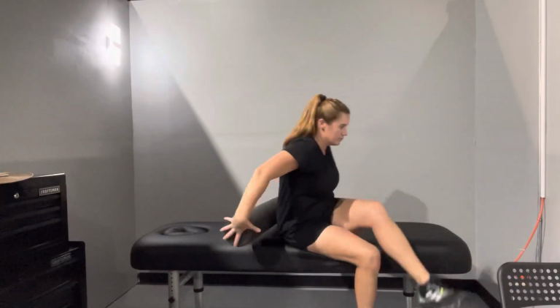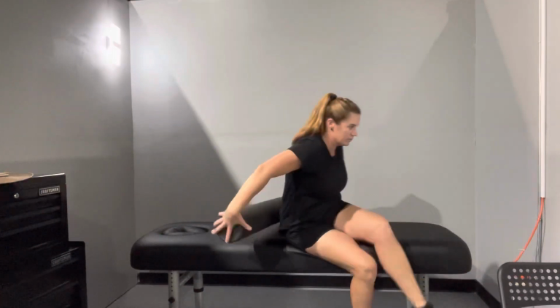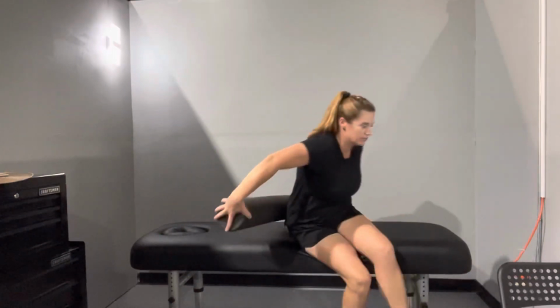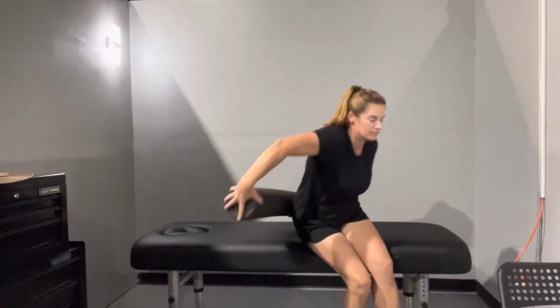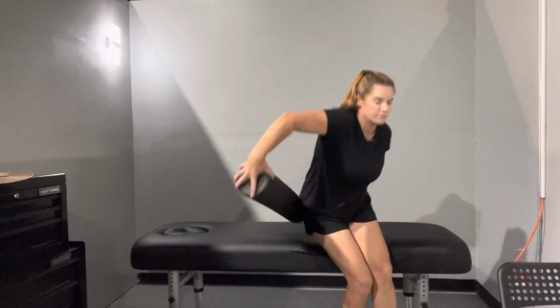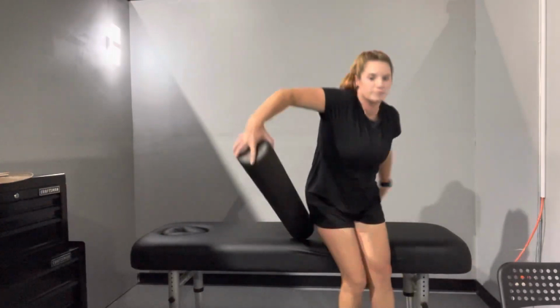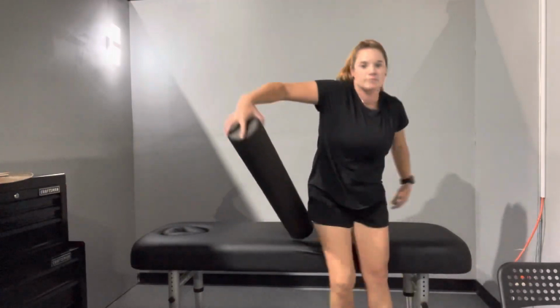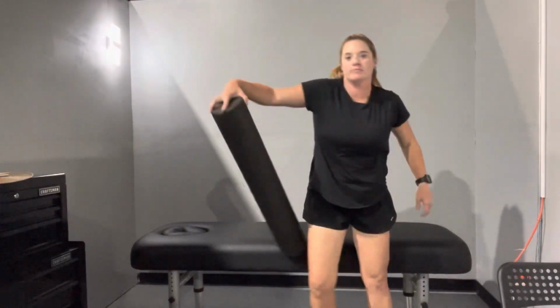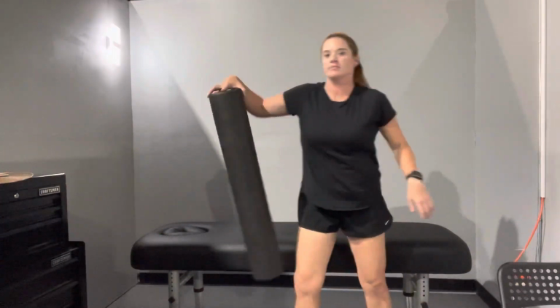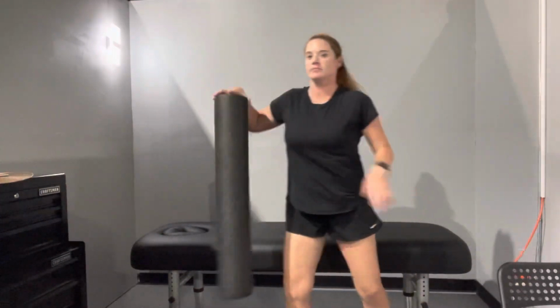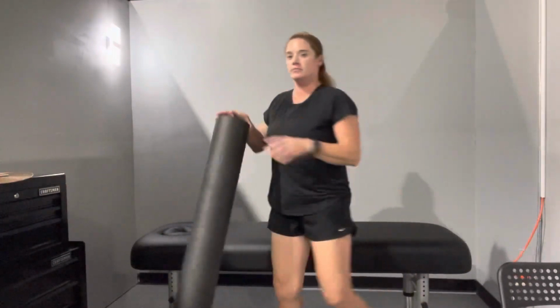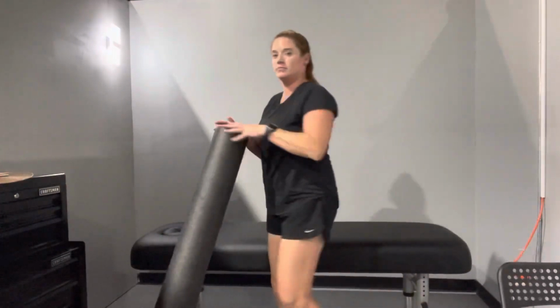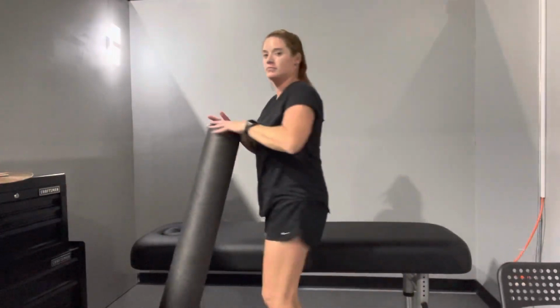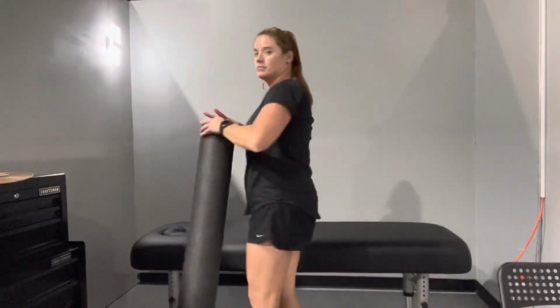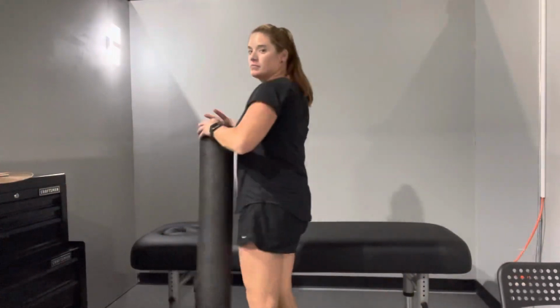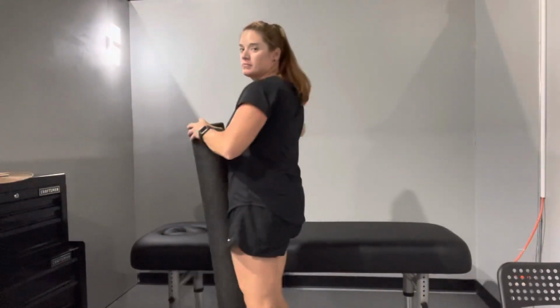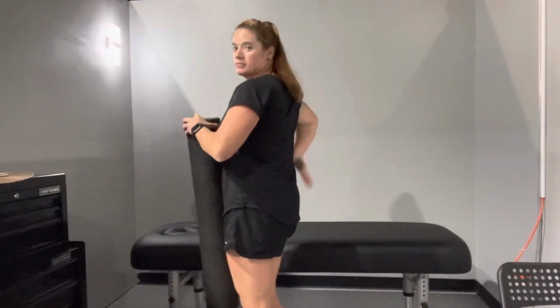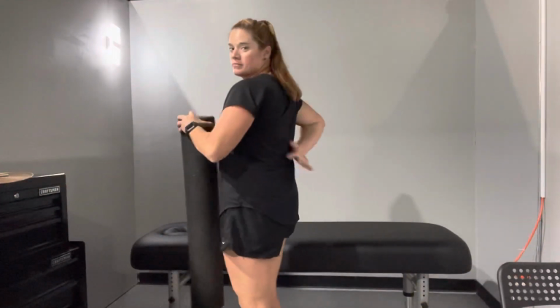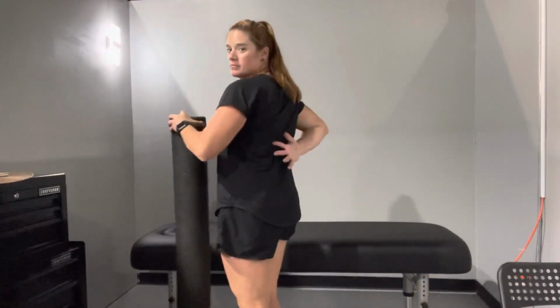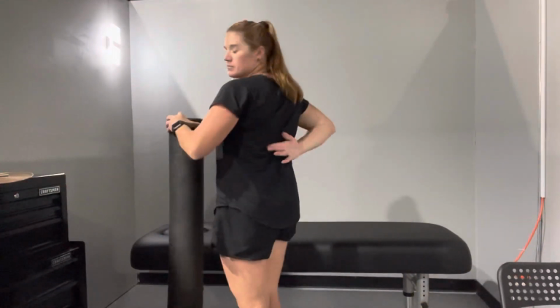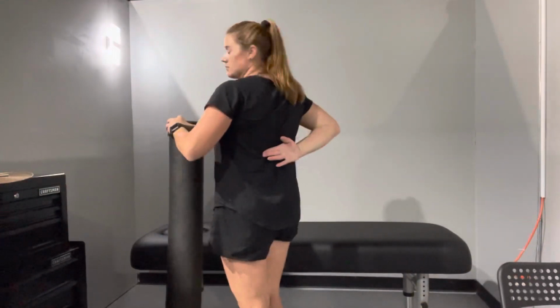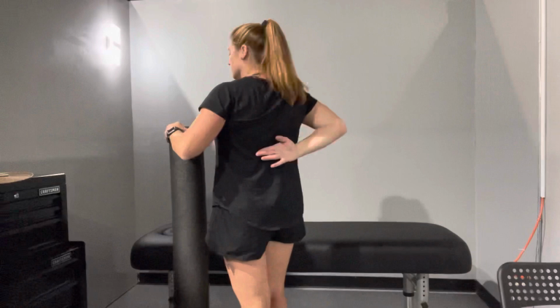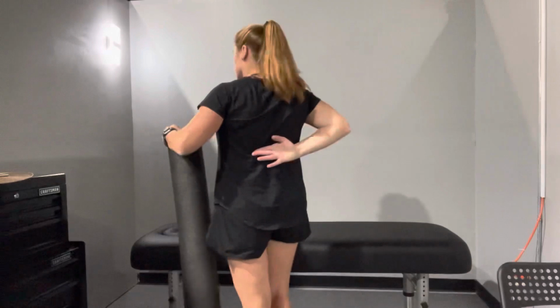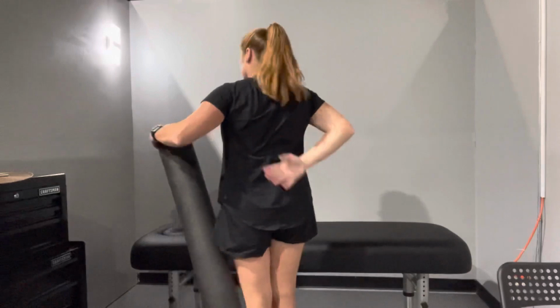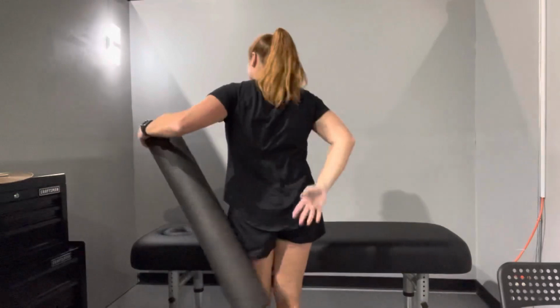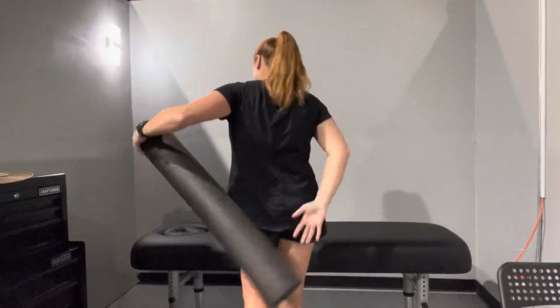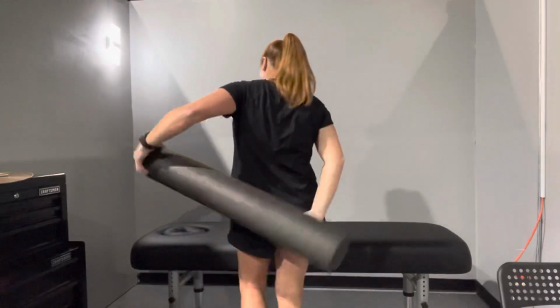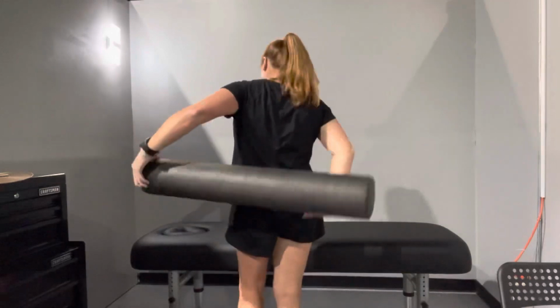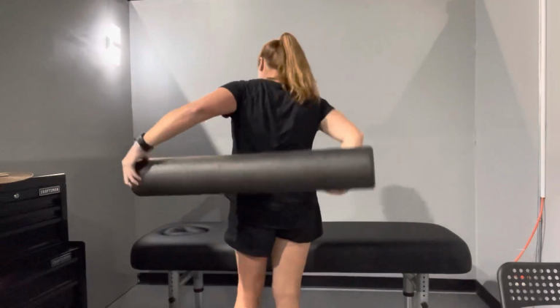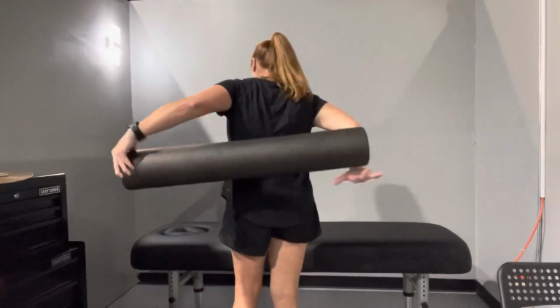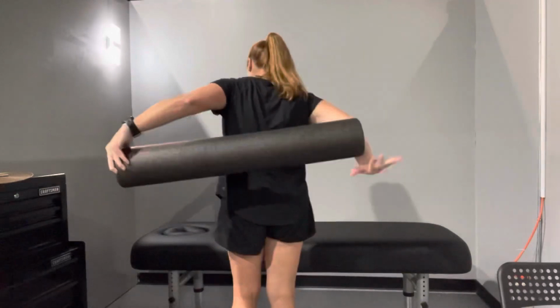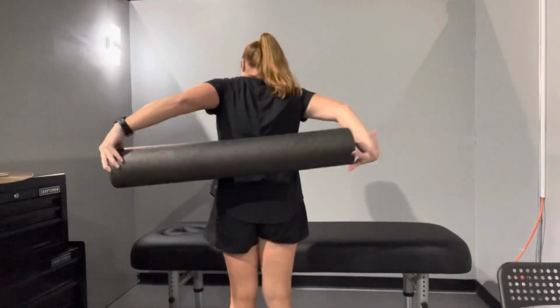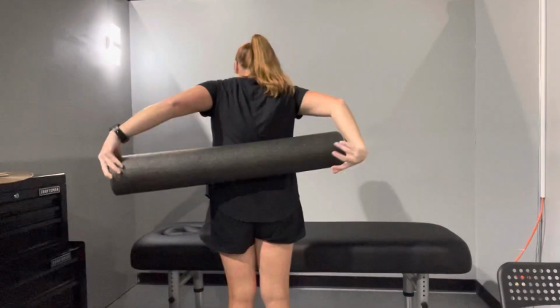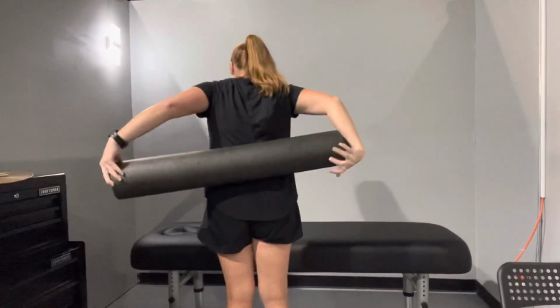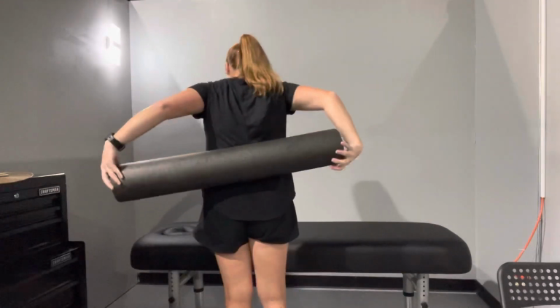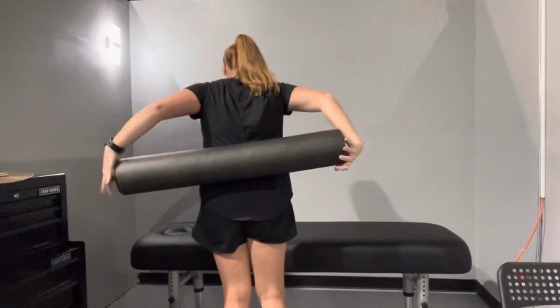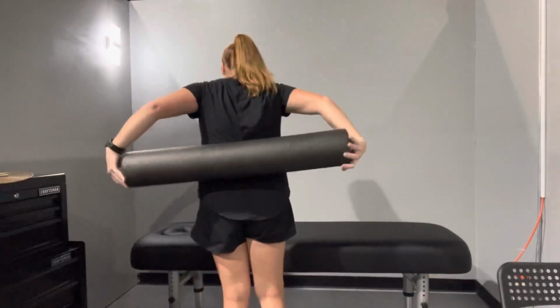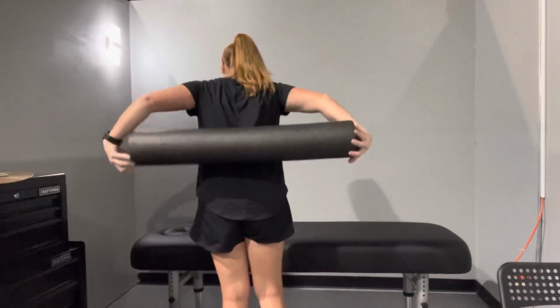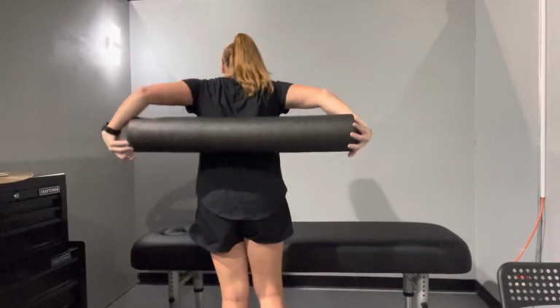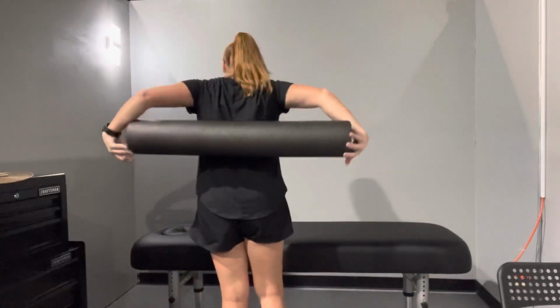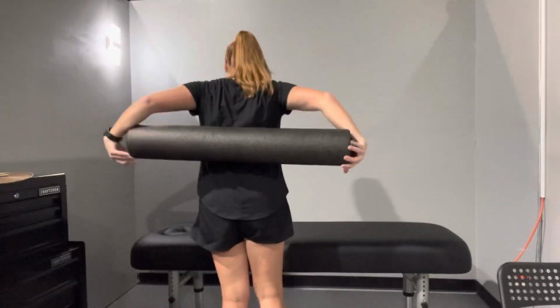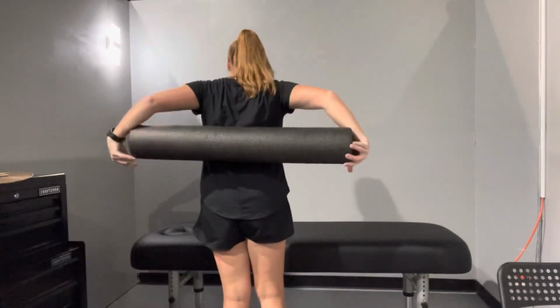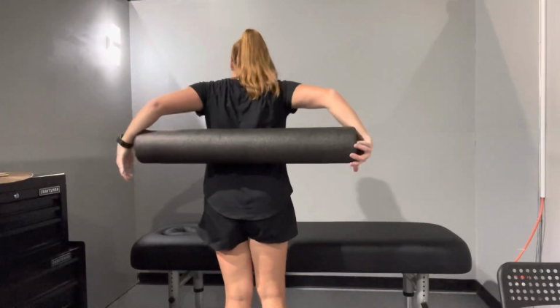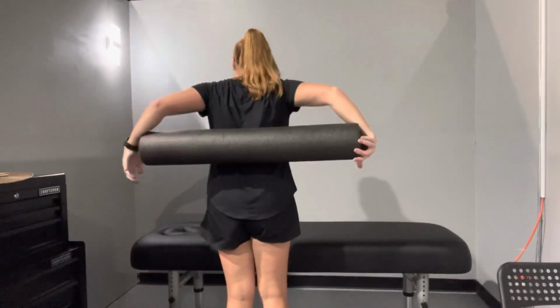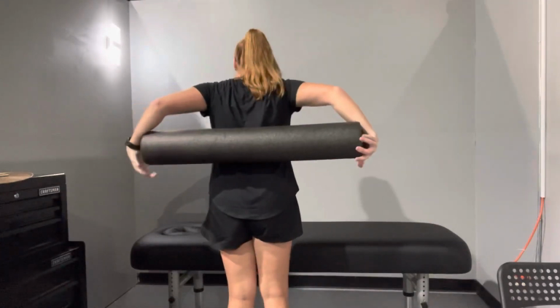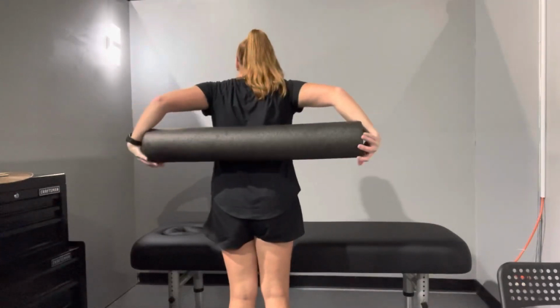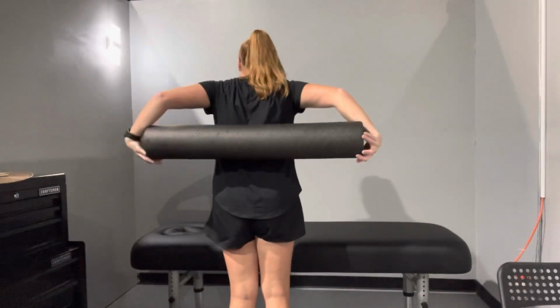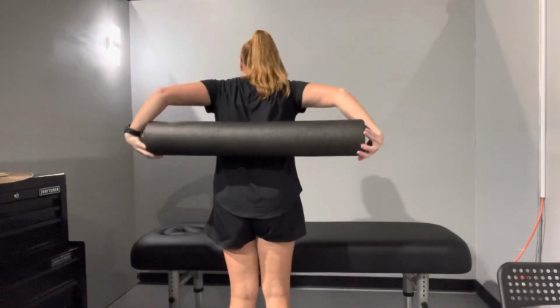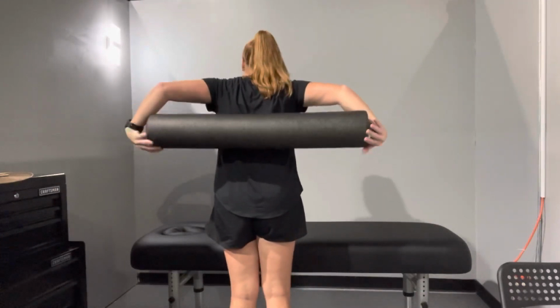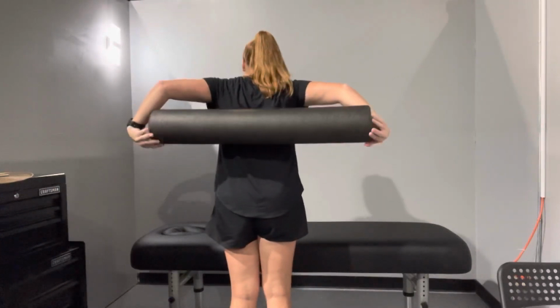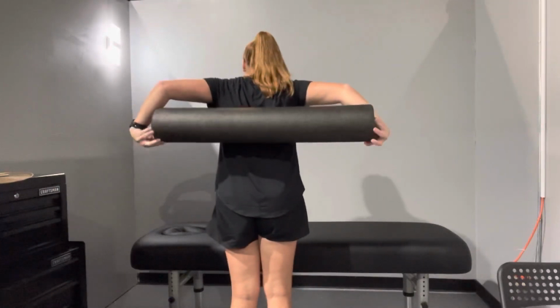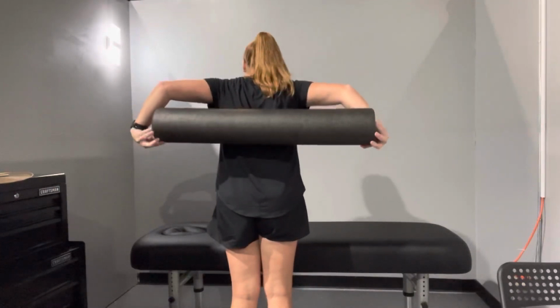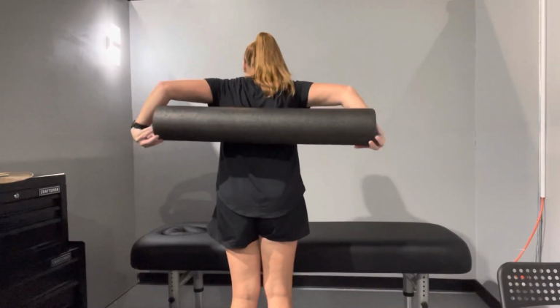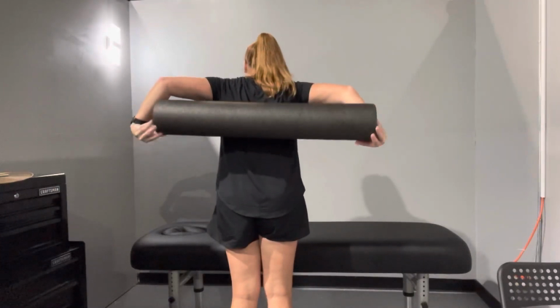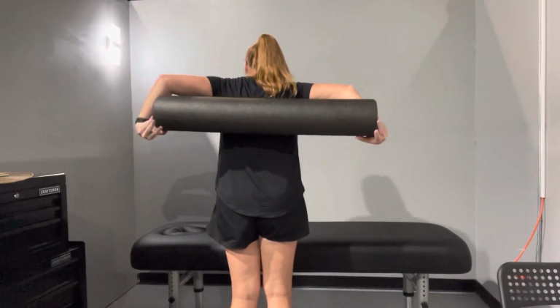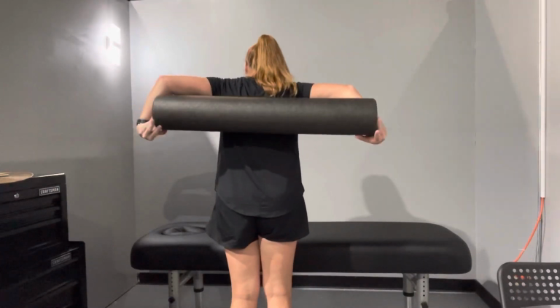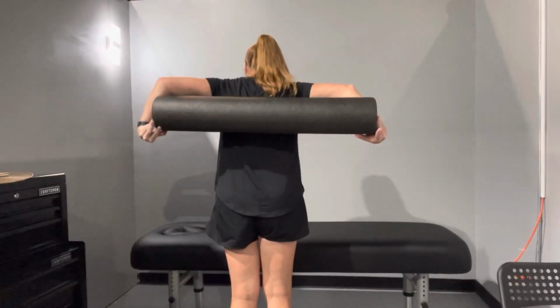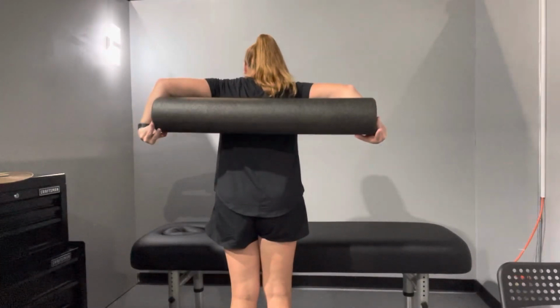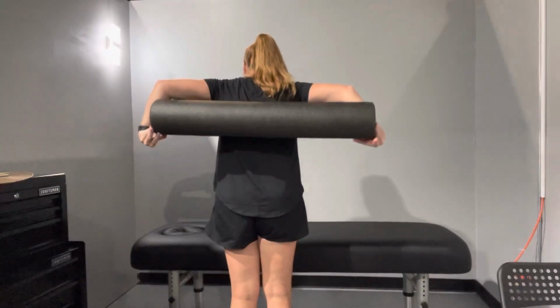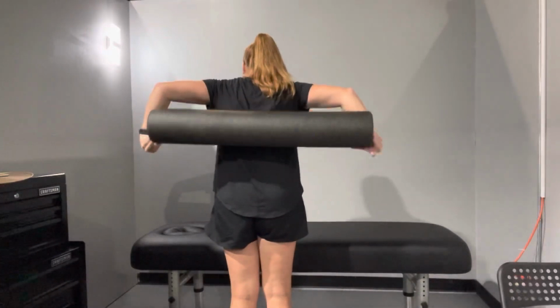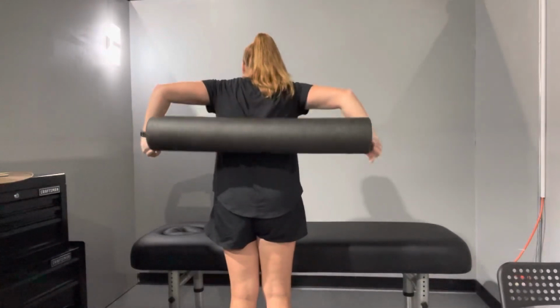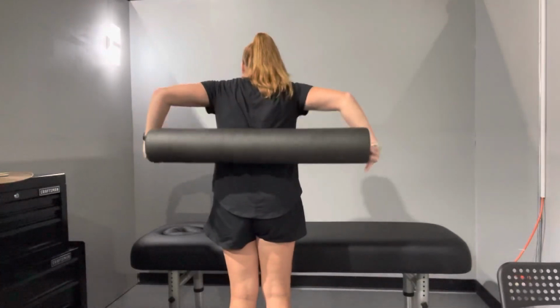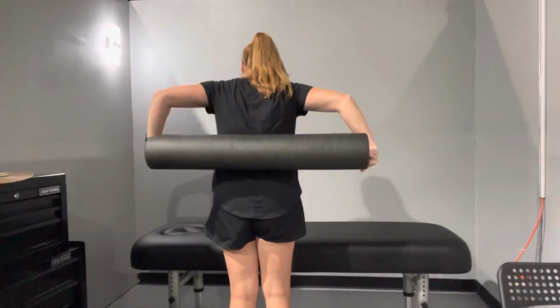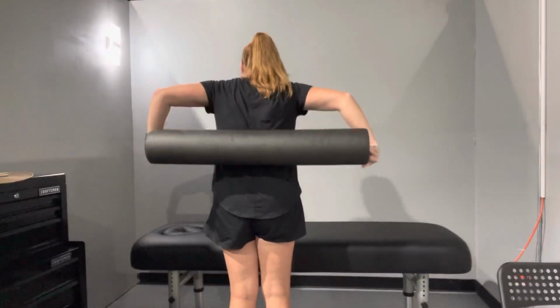Again, so you can kind of see what you're doing, here's another view. You're going to take the foam roller, put it across your back, start in this region right here, and then work it up a little each time.